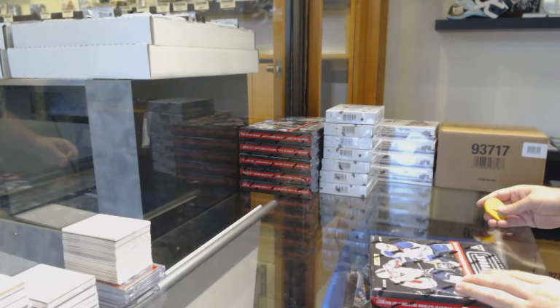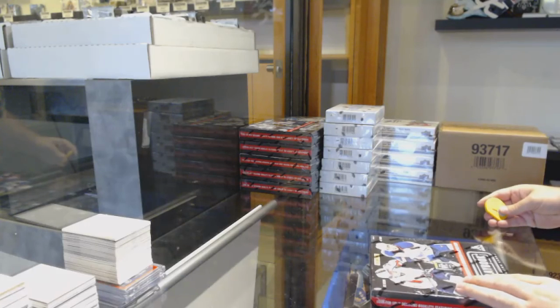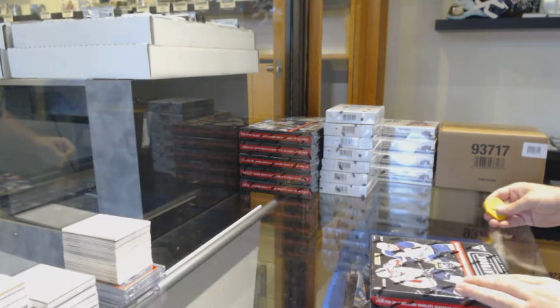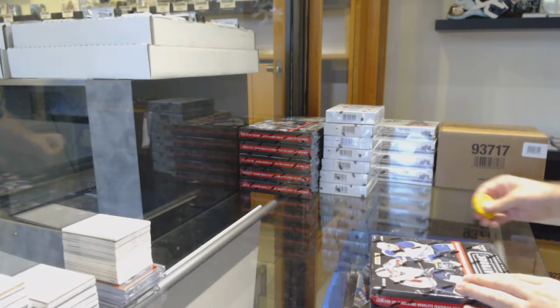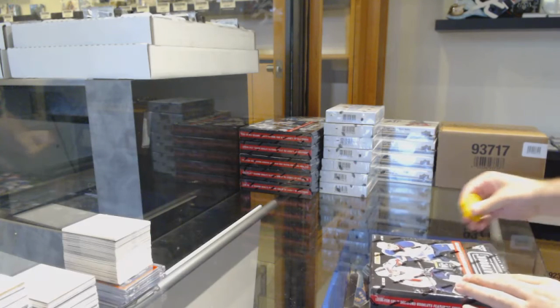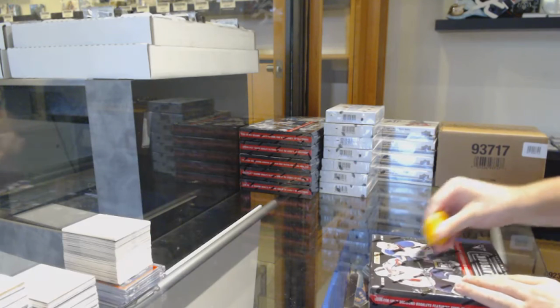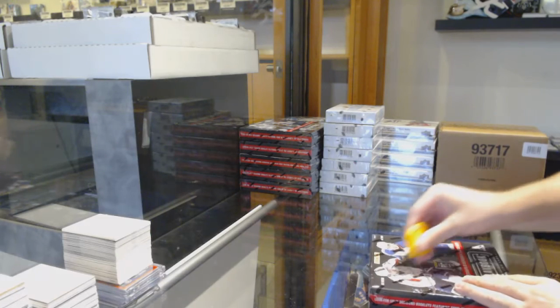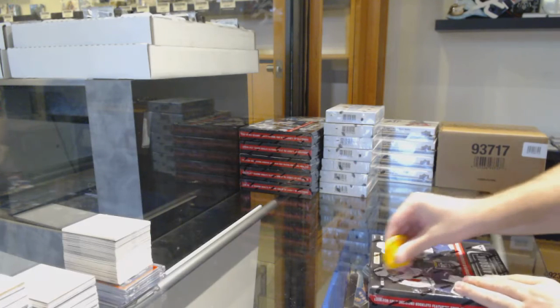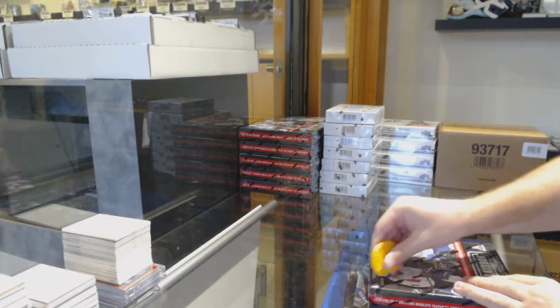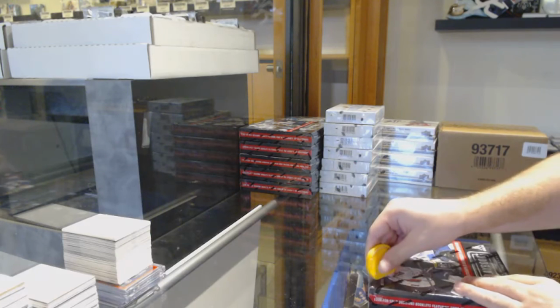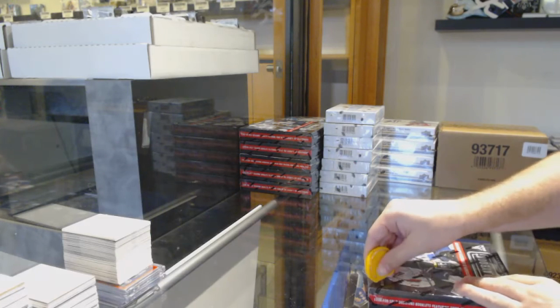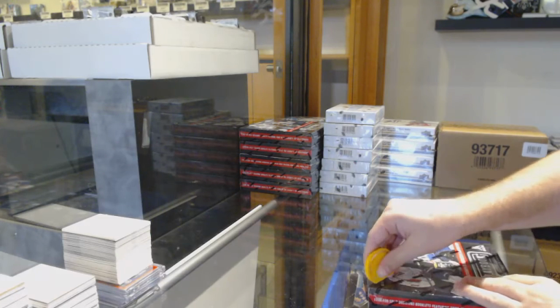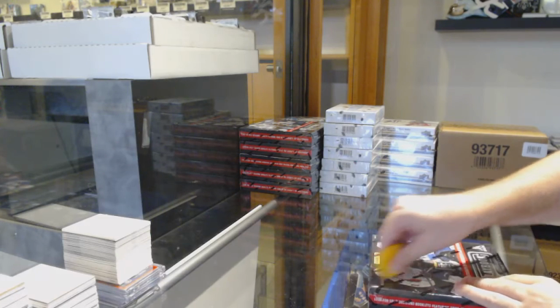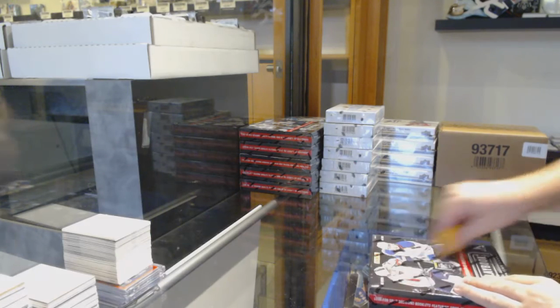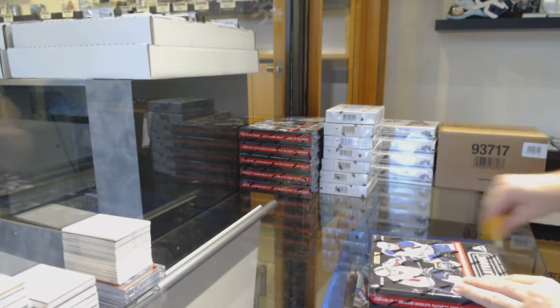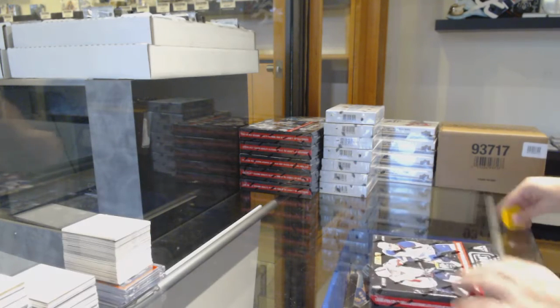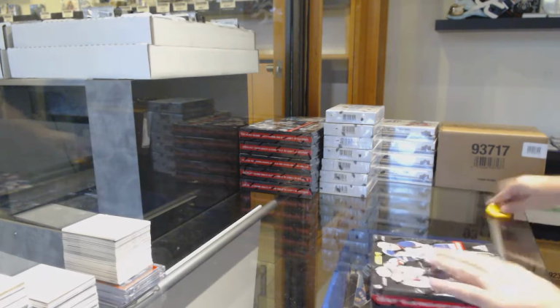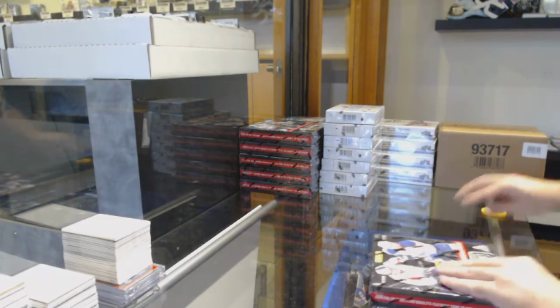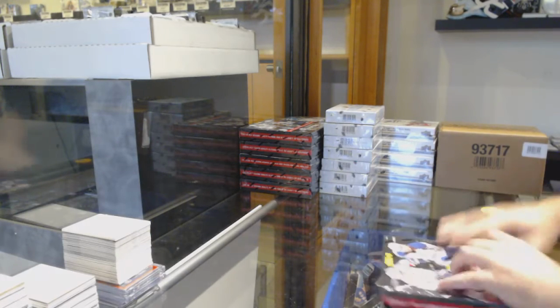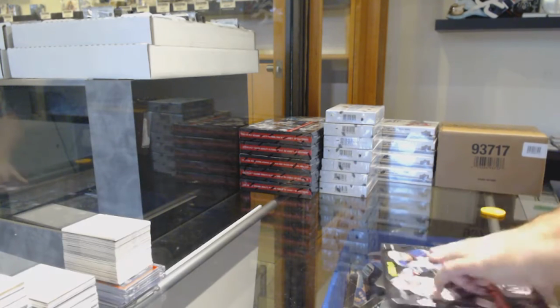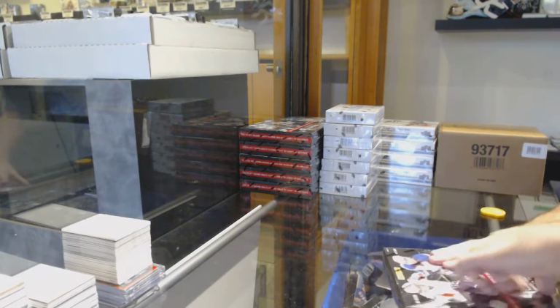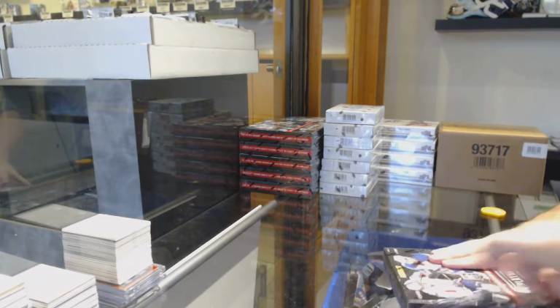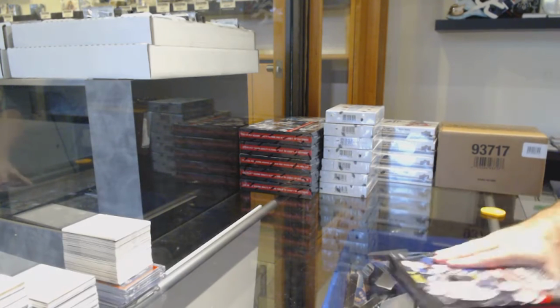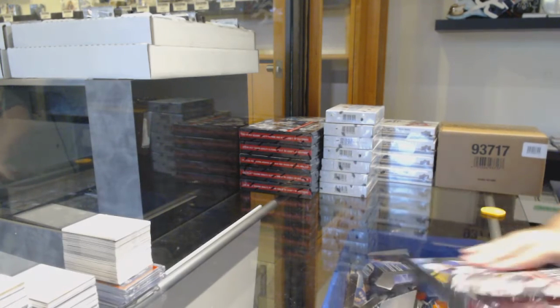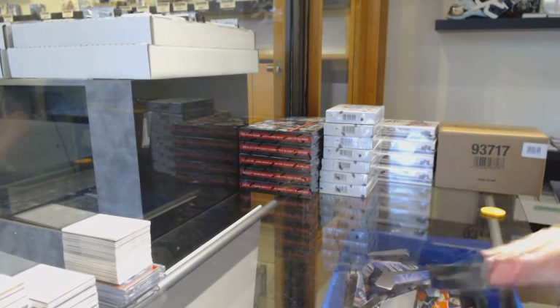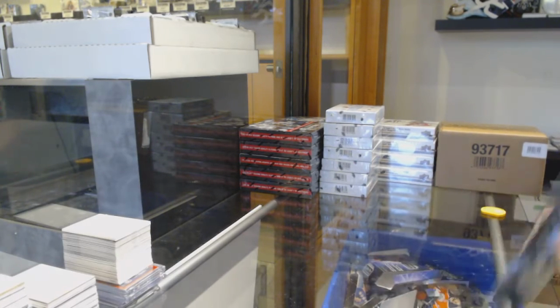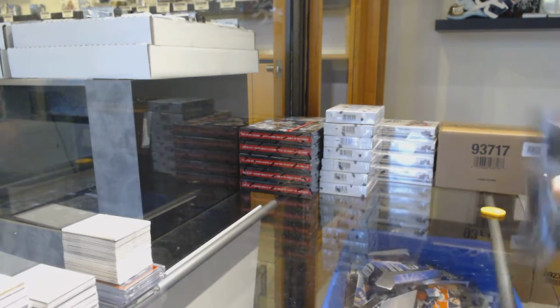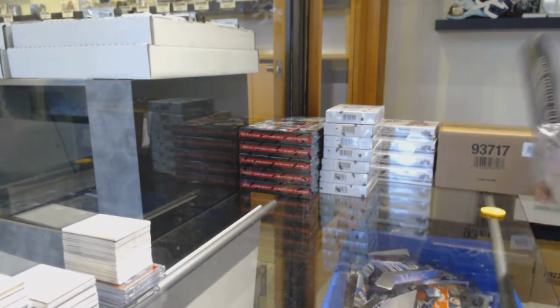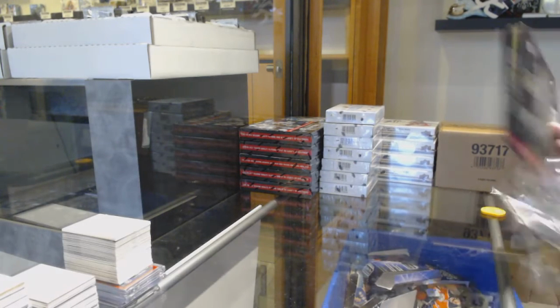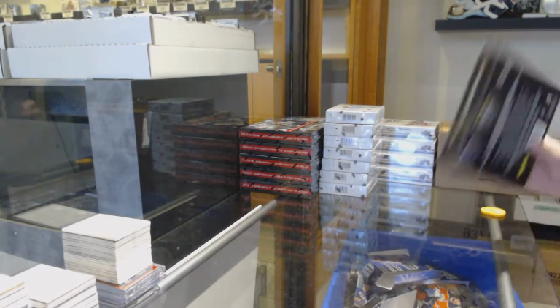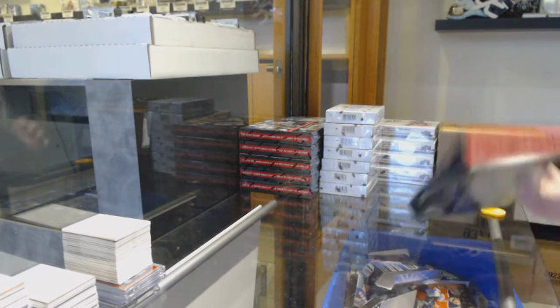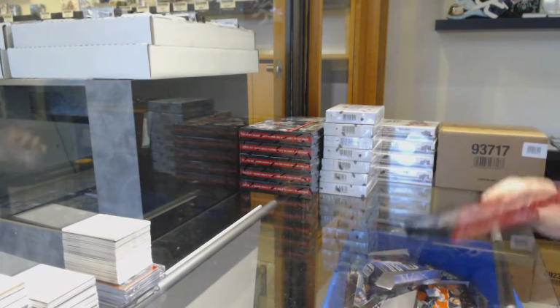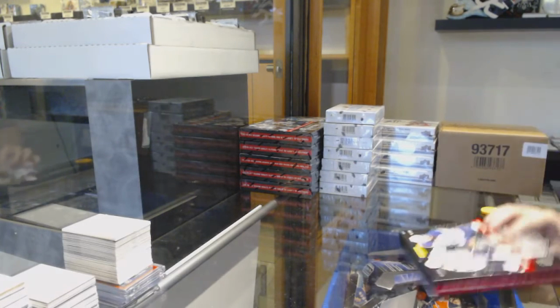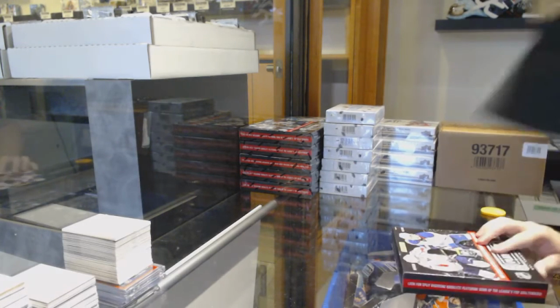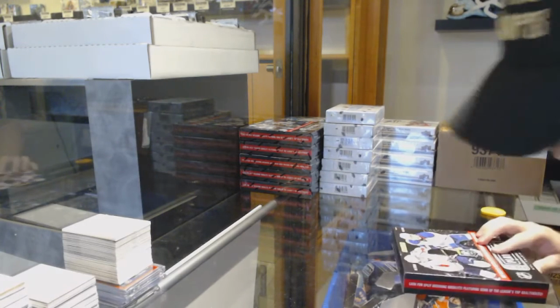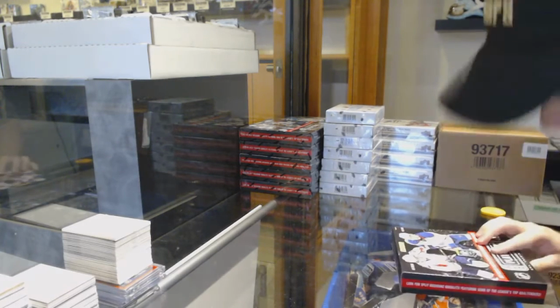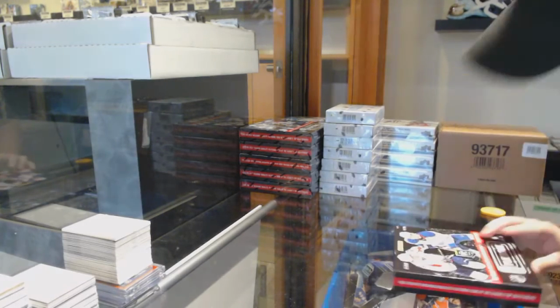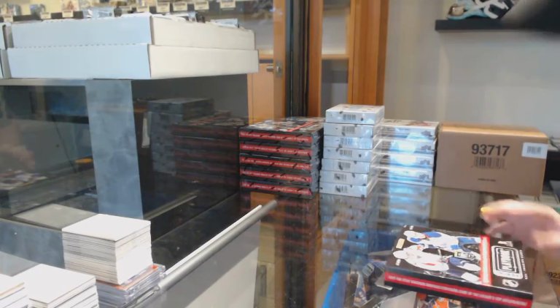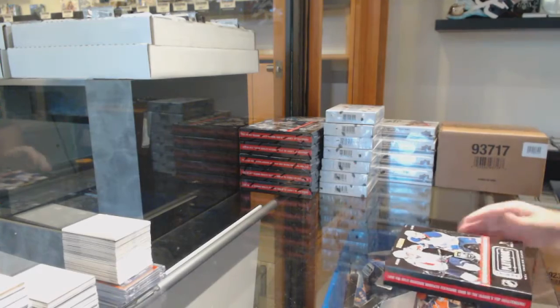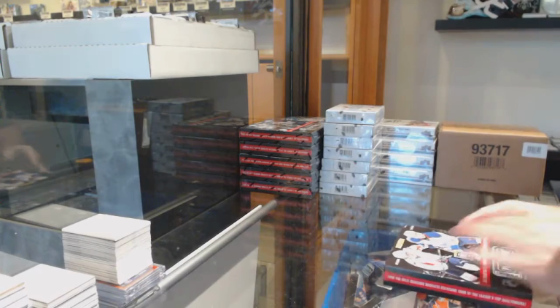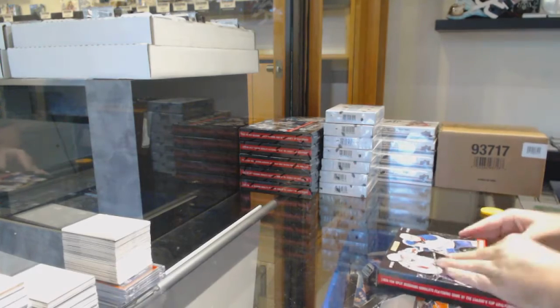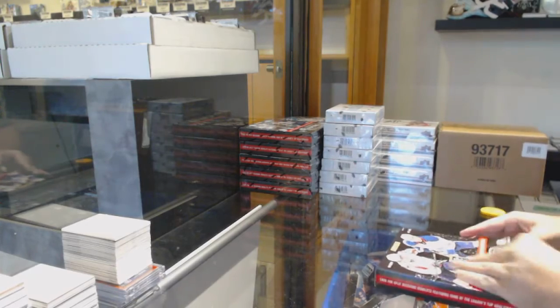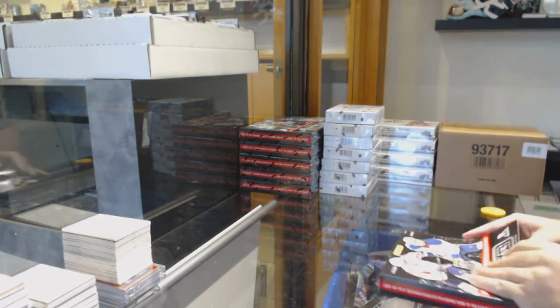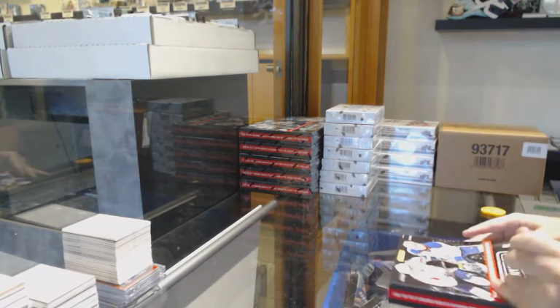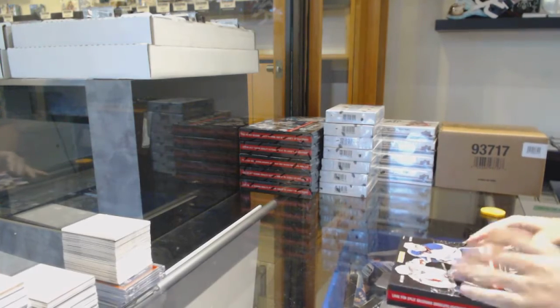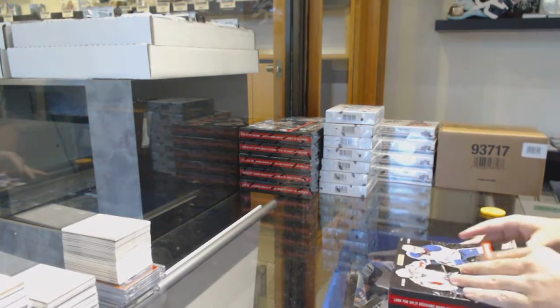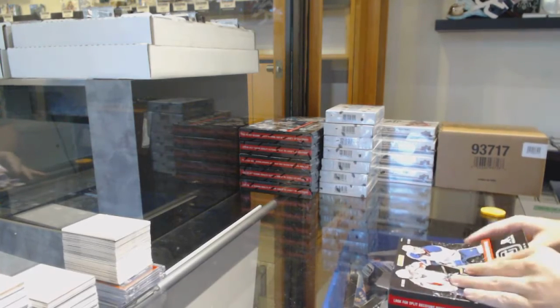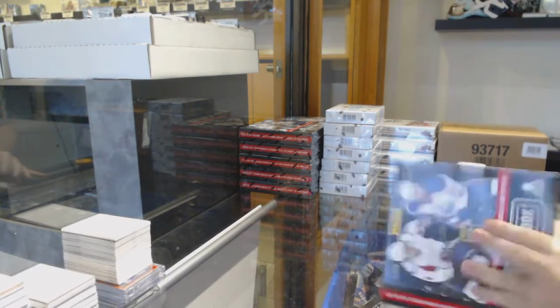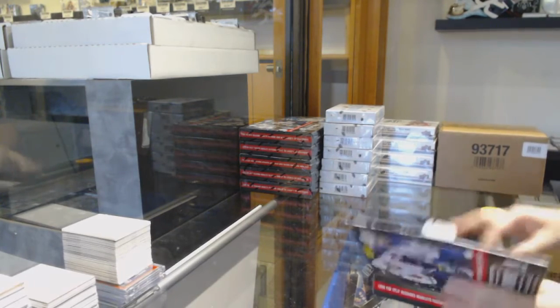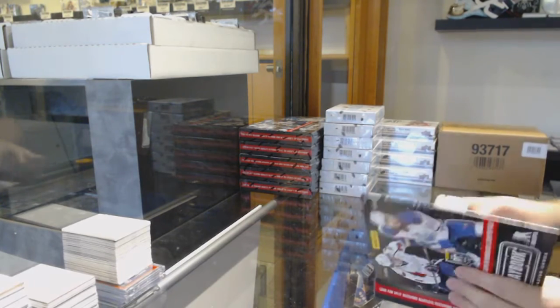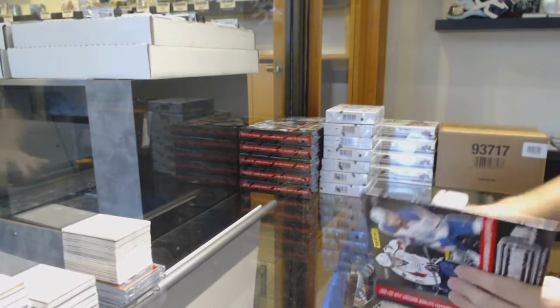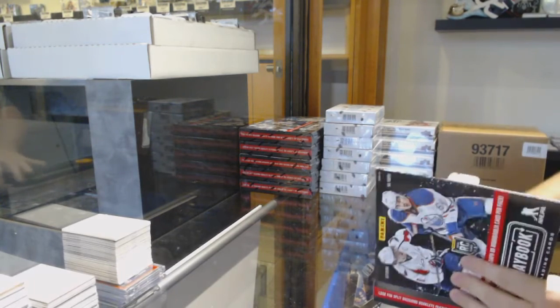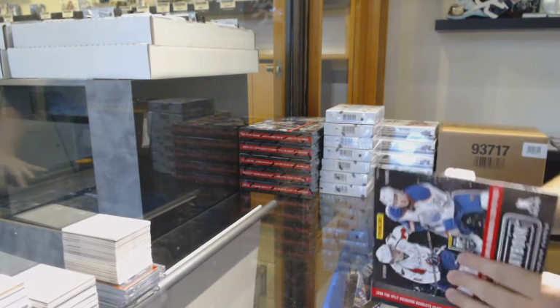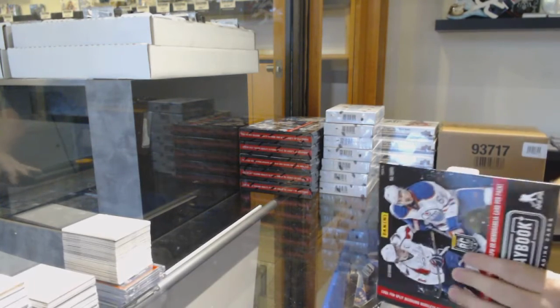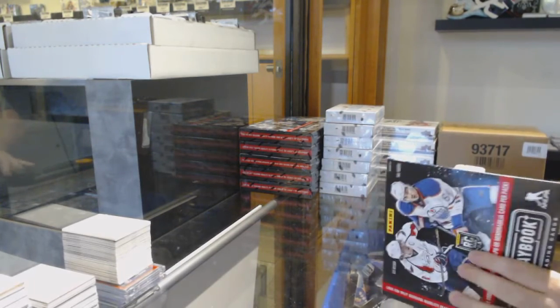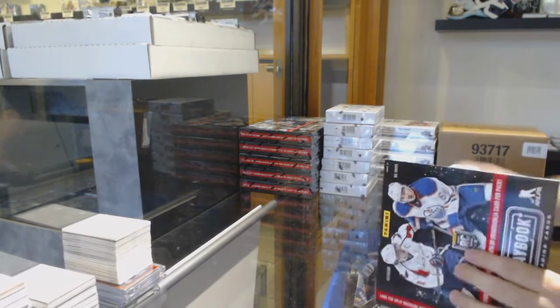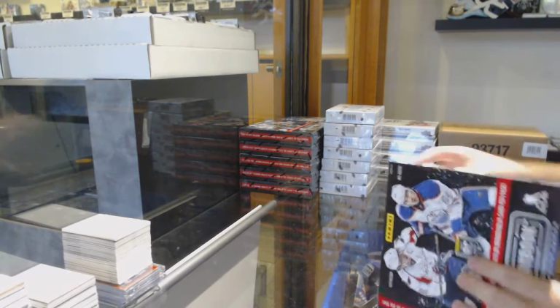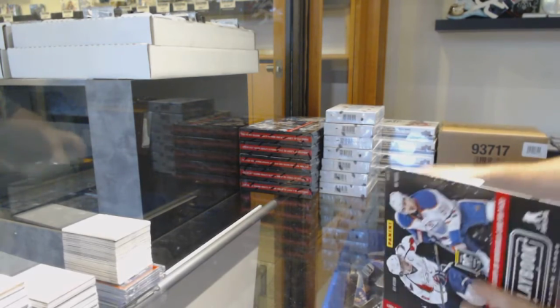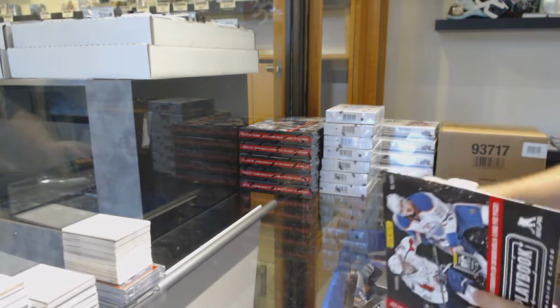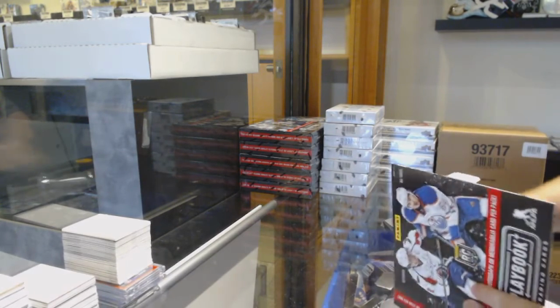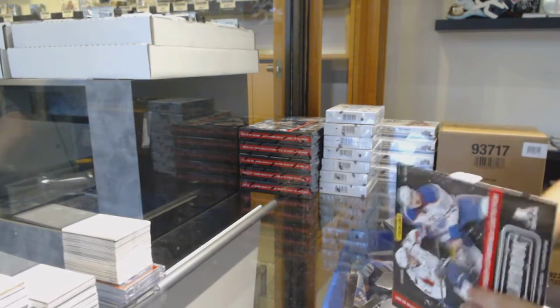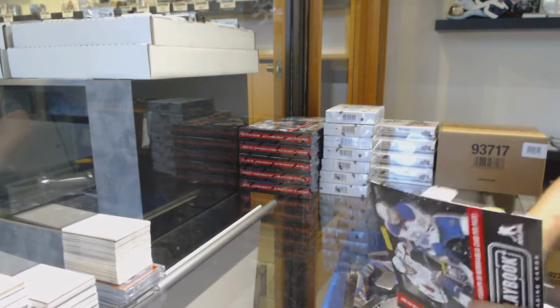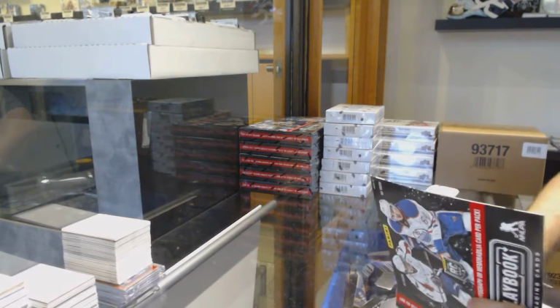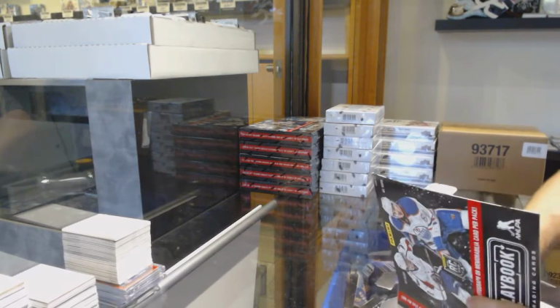Here we go, starting off CZ Break number 11,715. We've got a playbook — sixth box break.